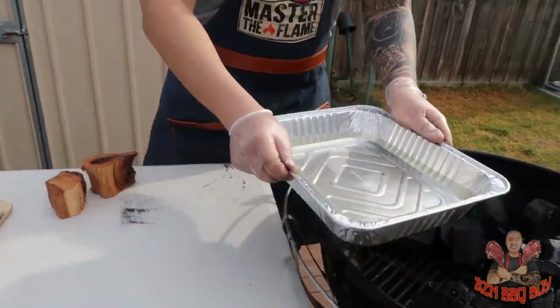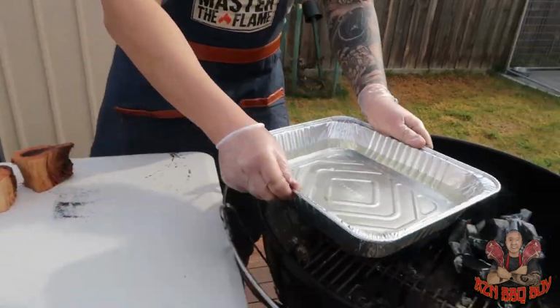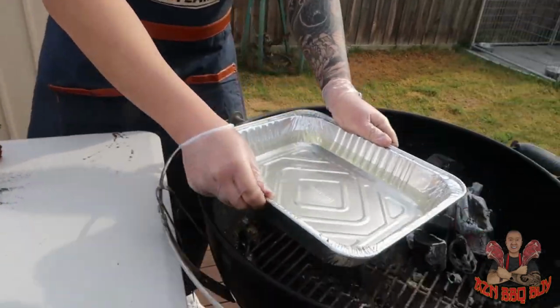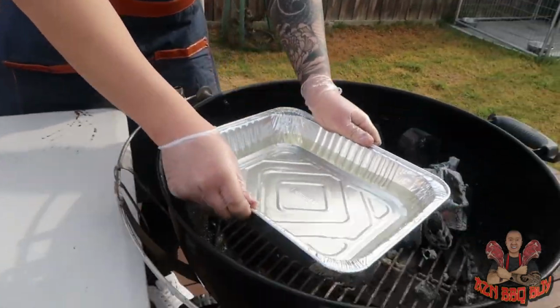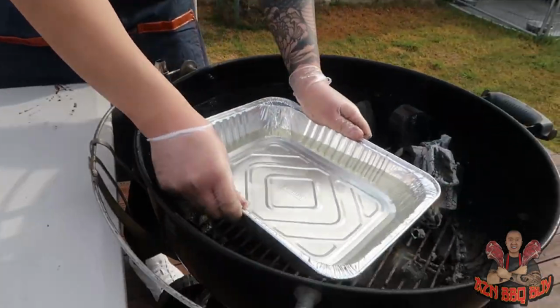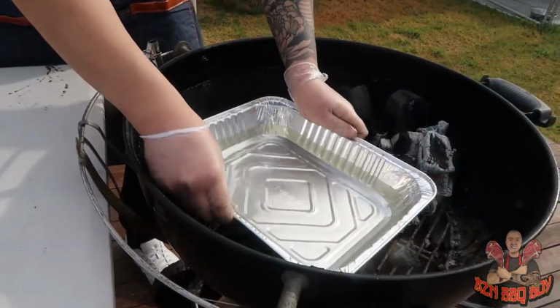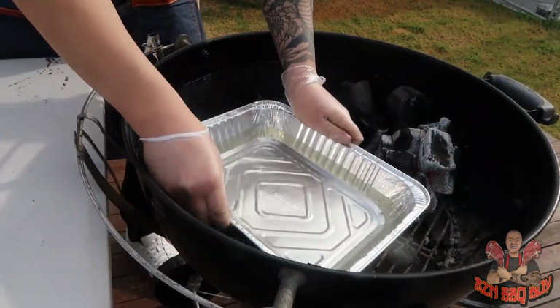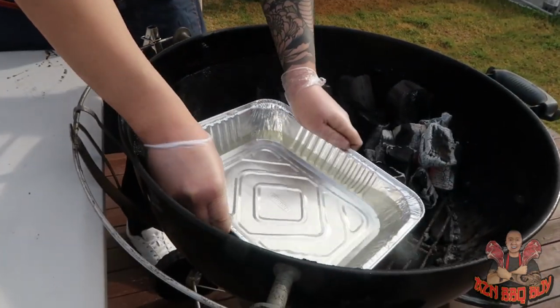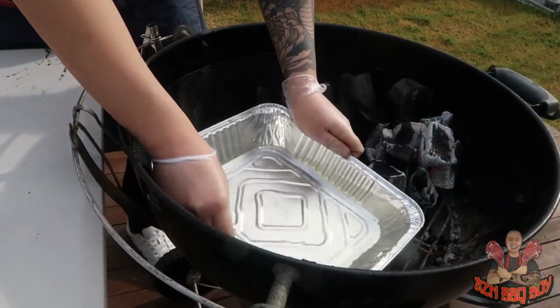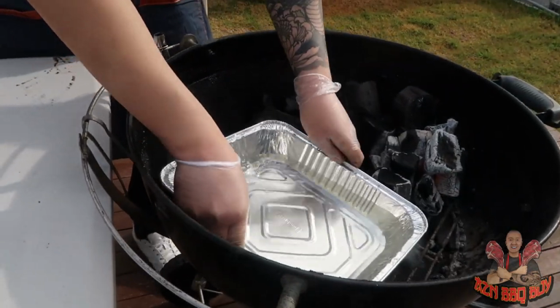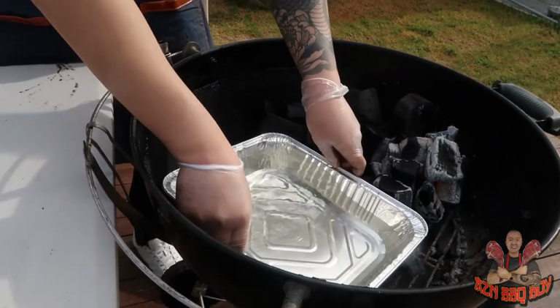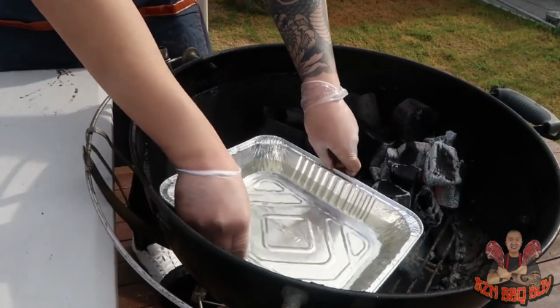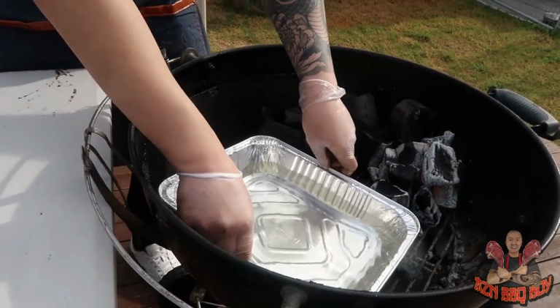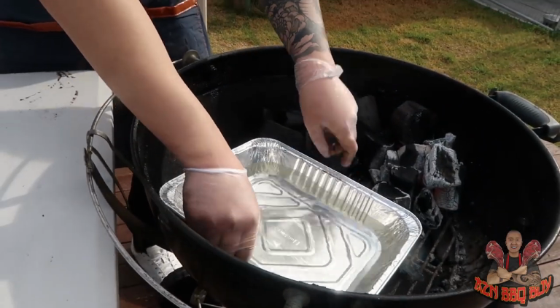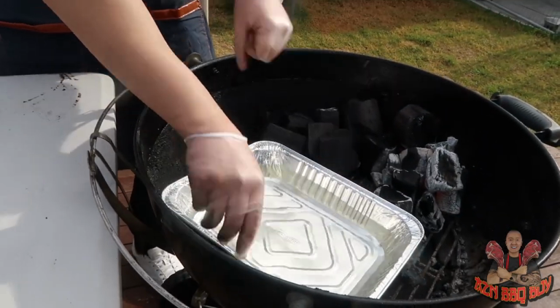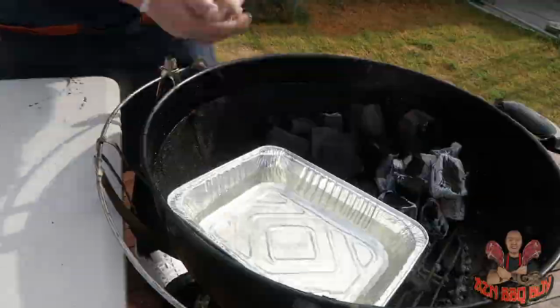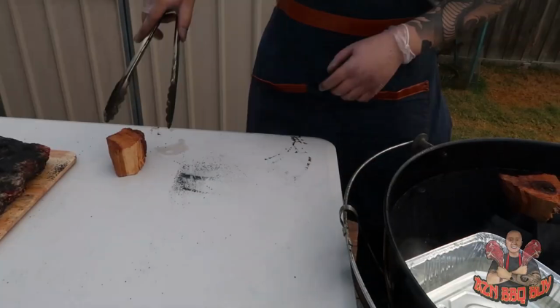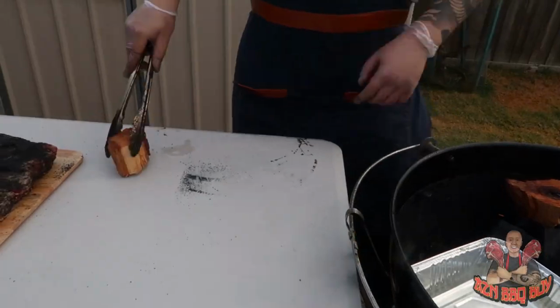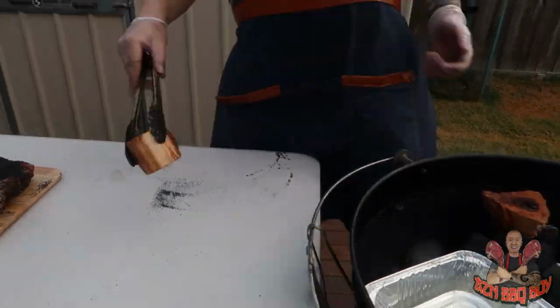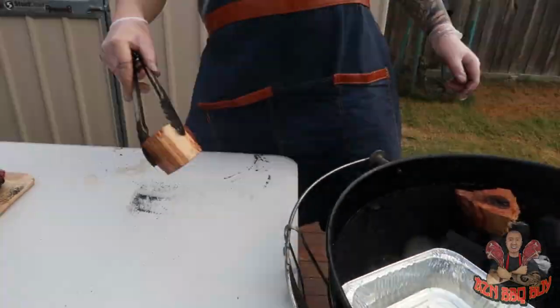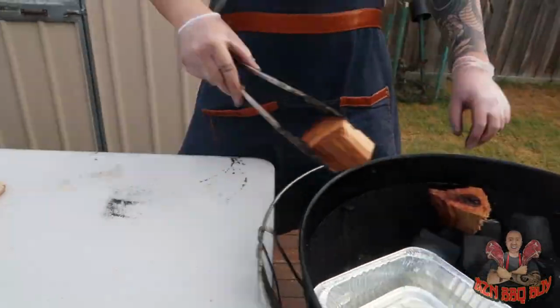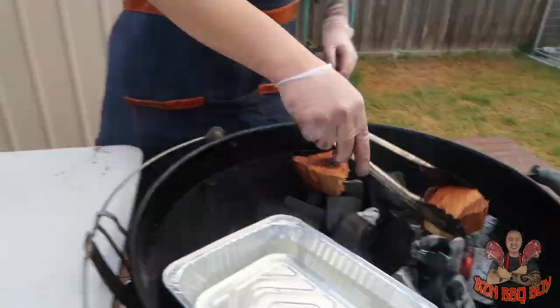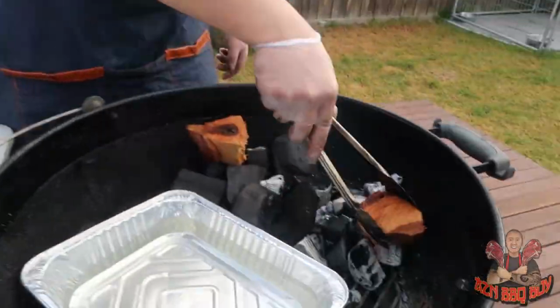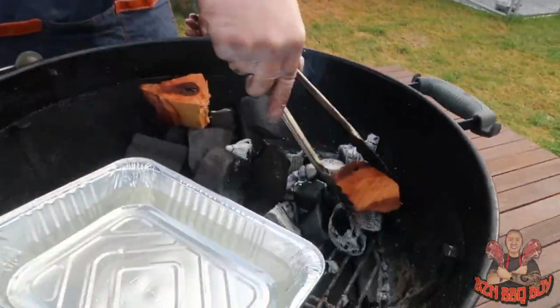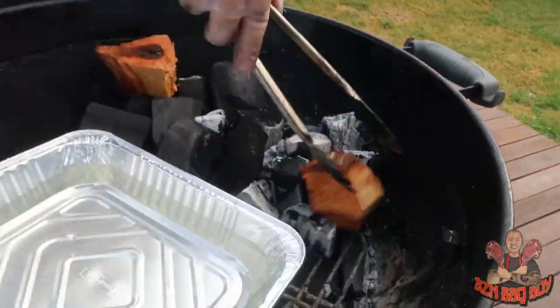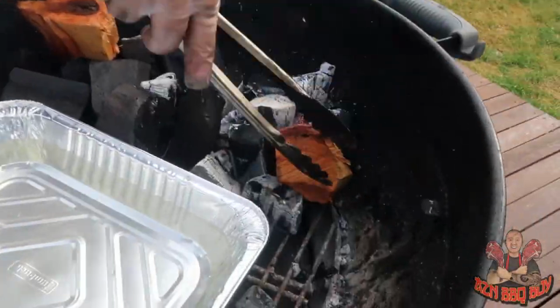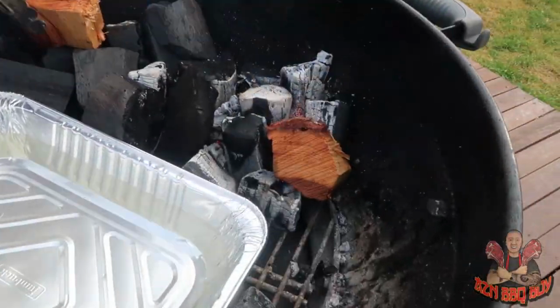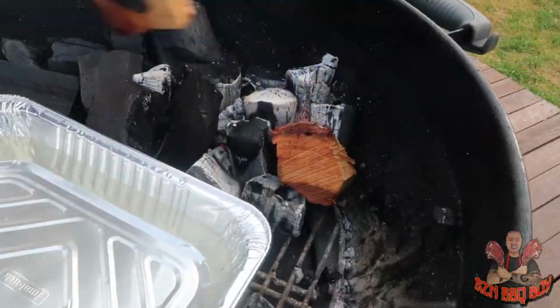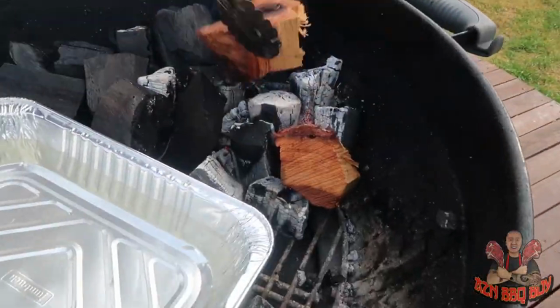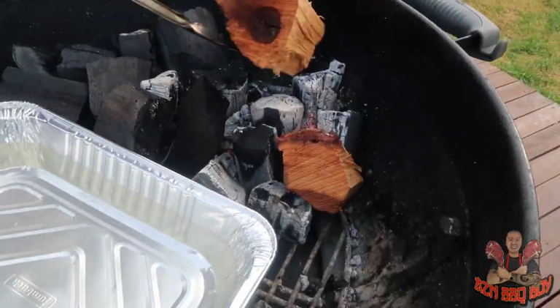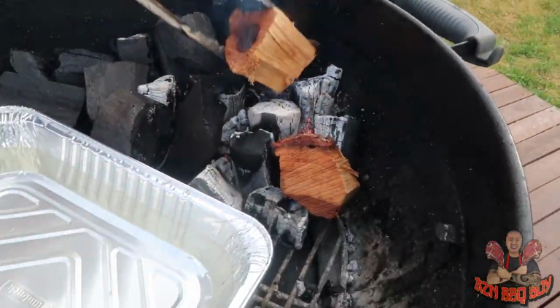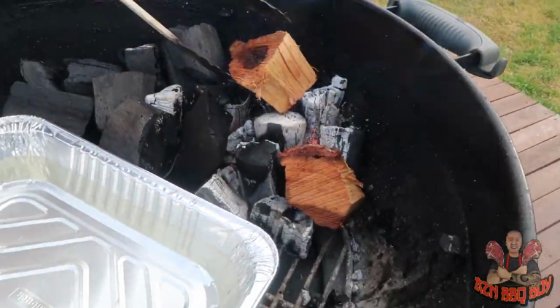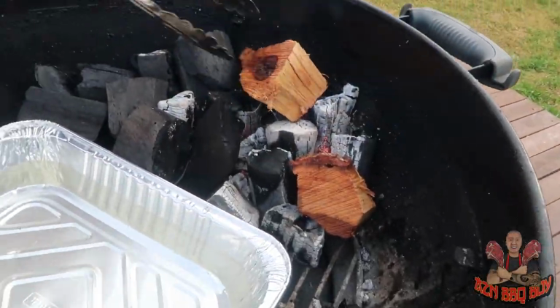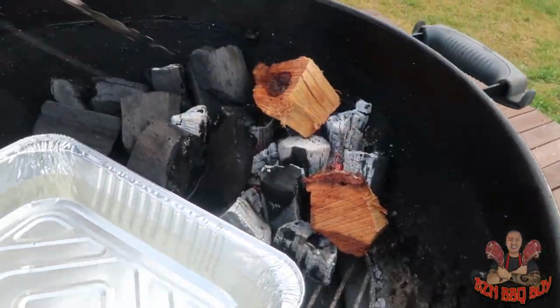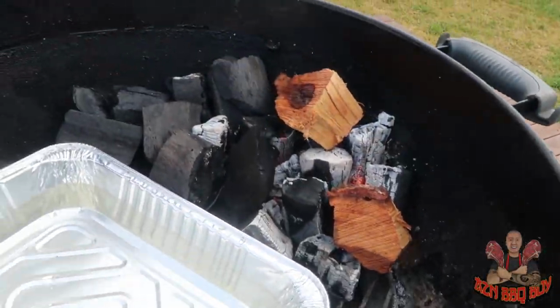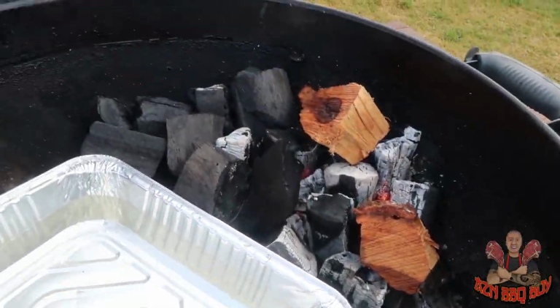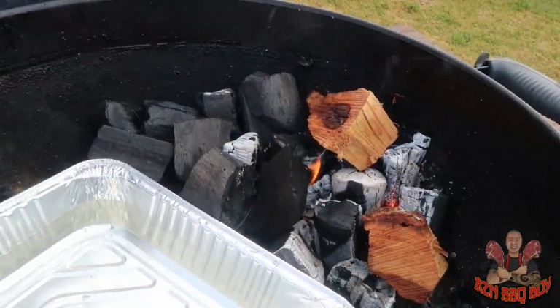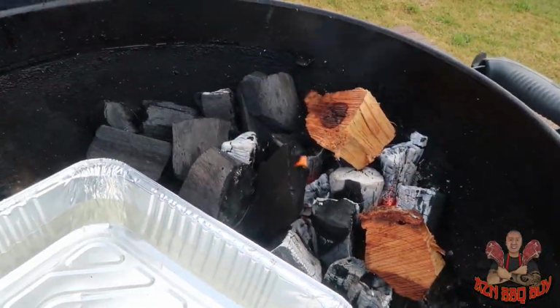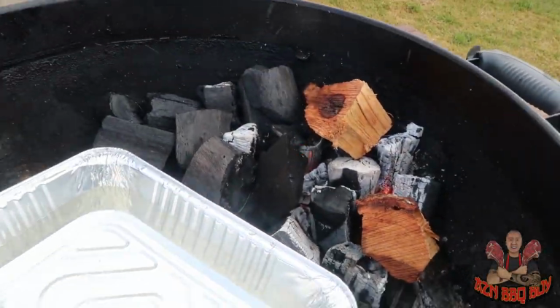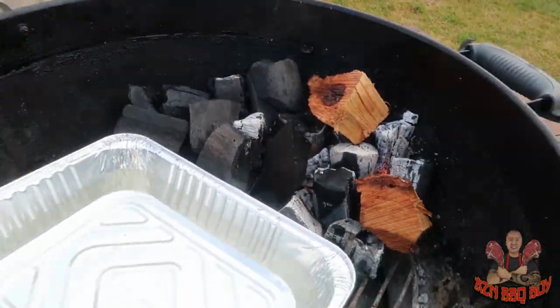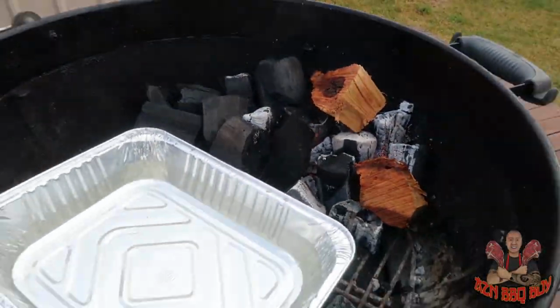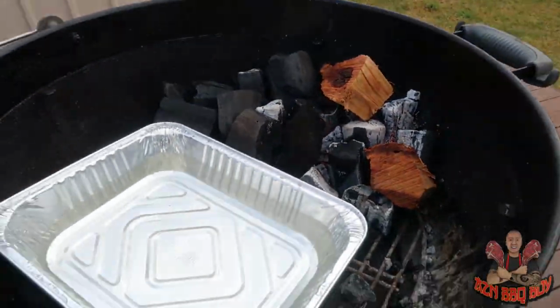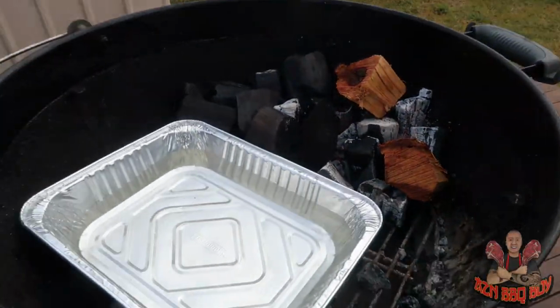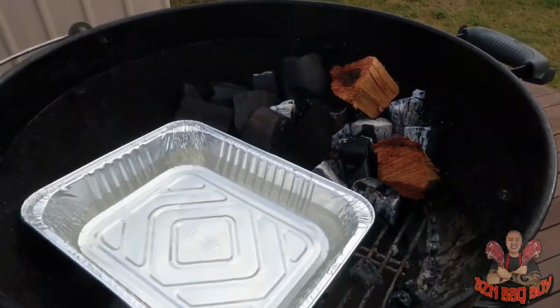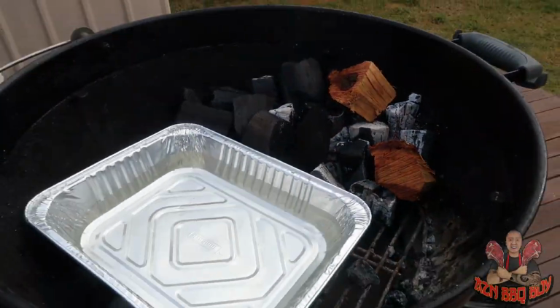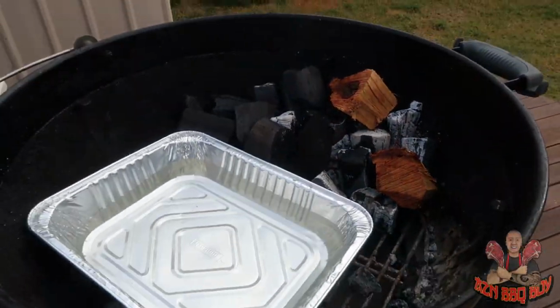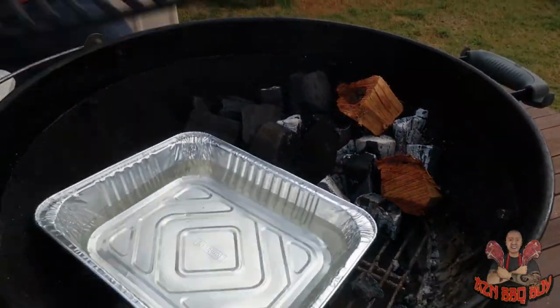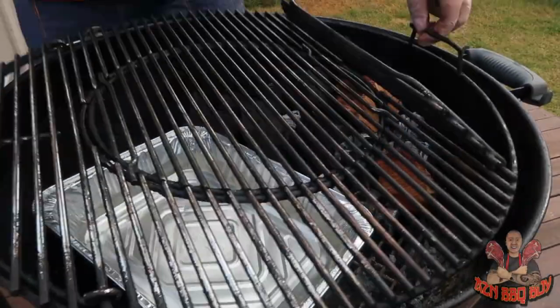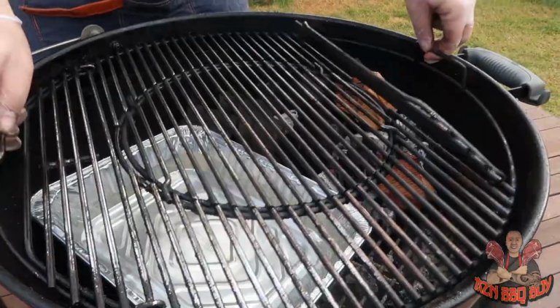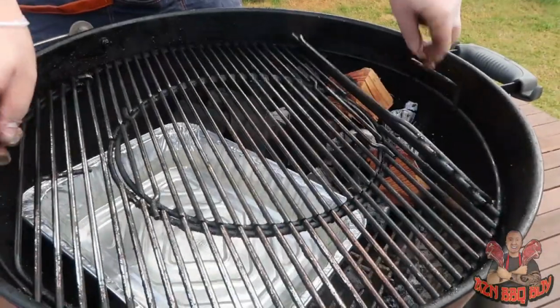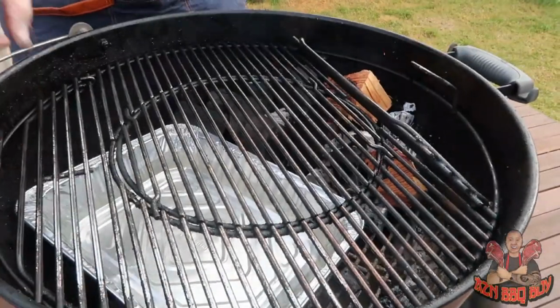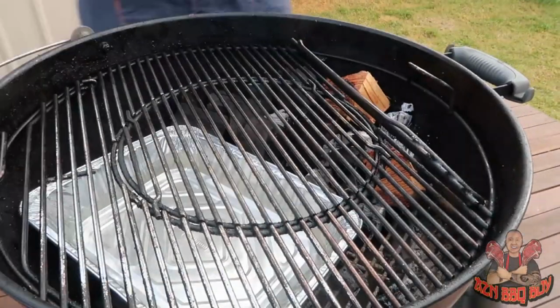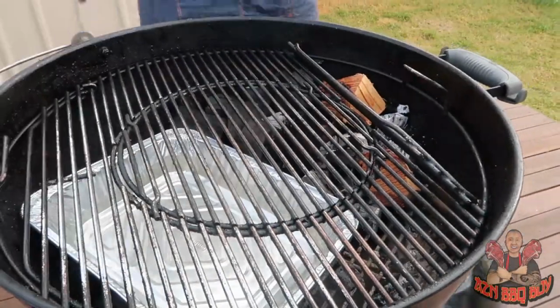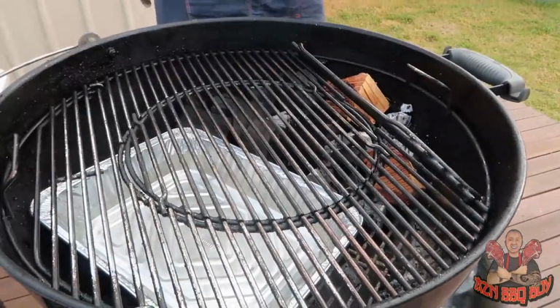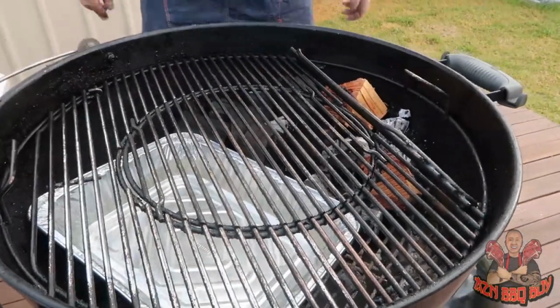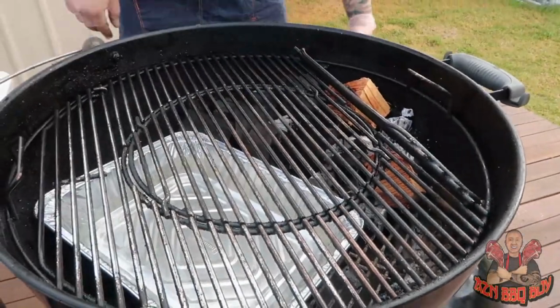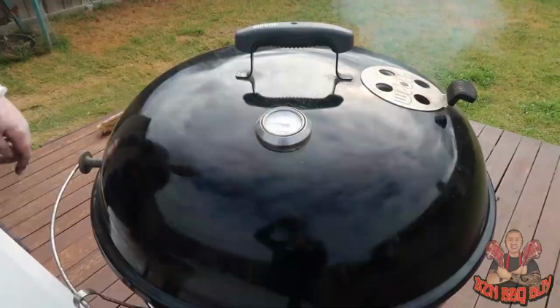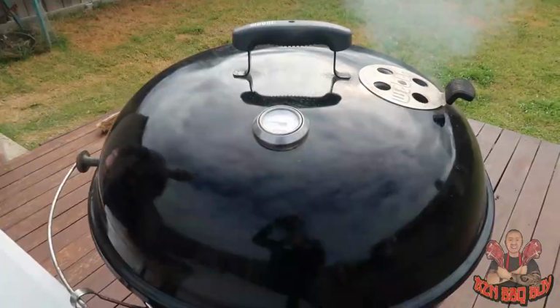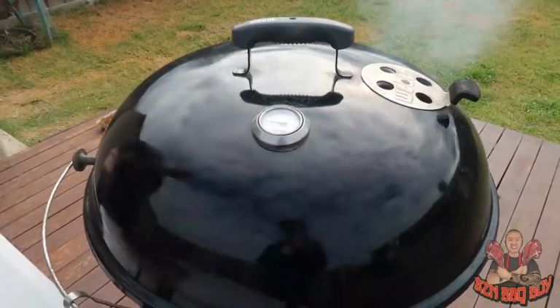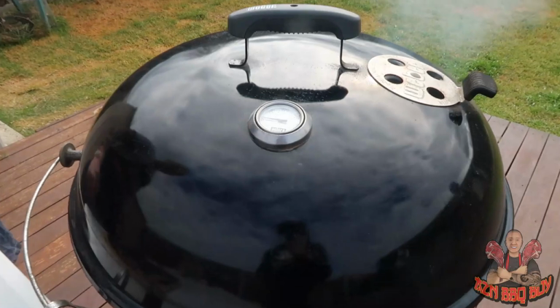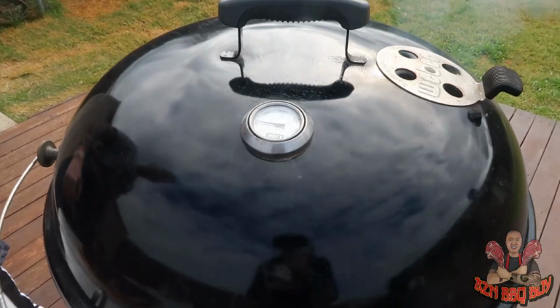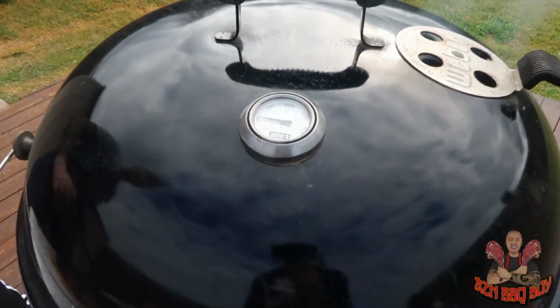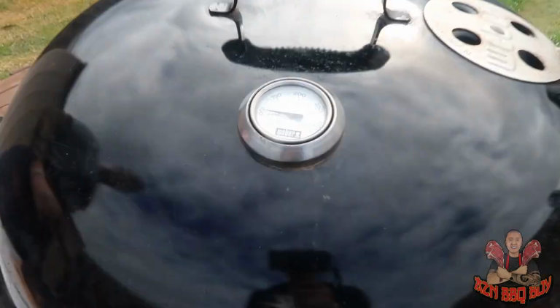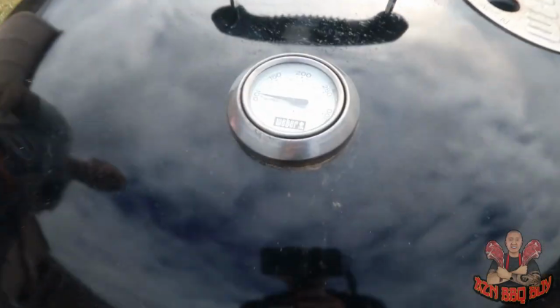We've also been using a water tray left directly underneath the beef short ribs. That way it helps with the moisture so the beef doesn't dry out.